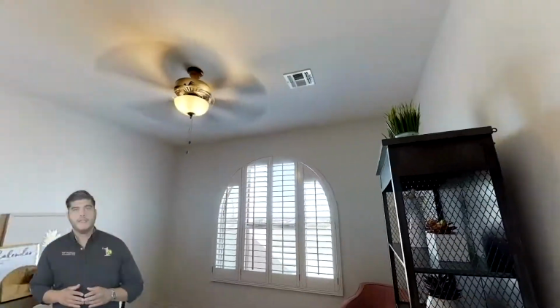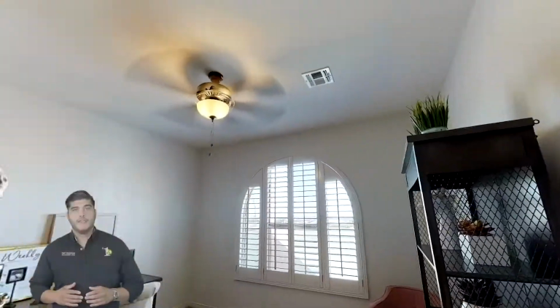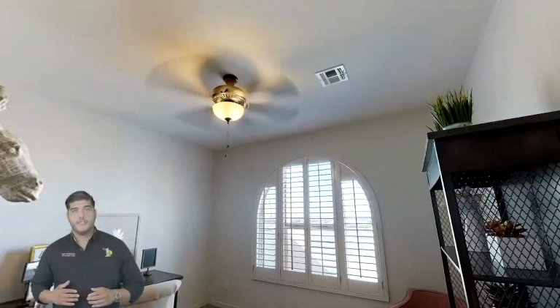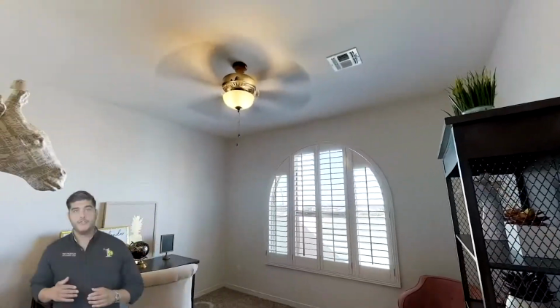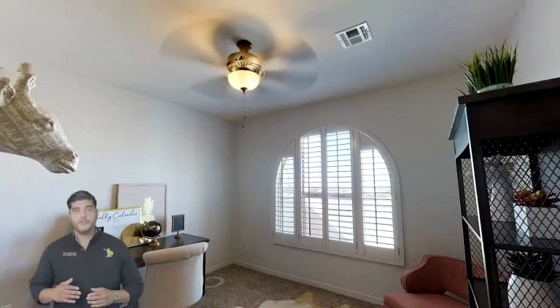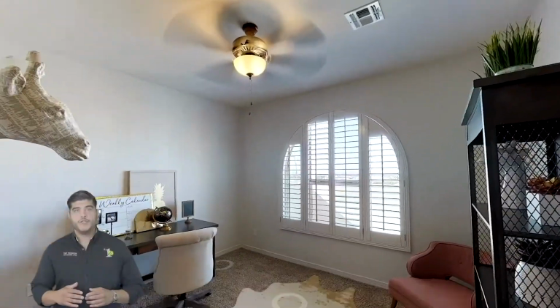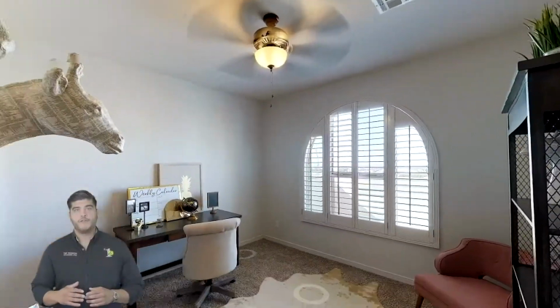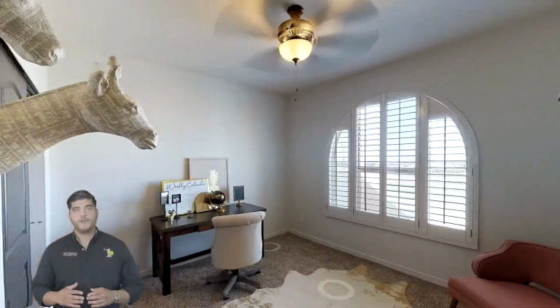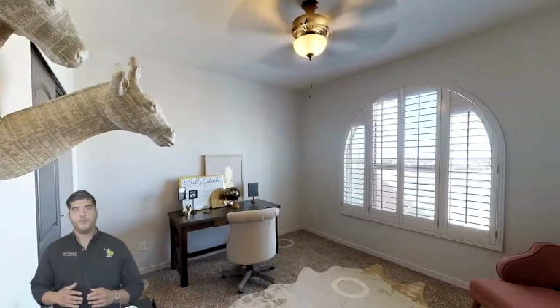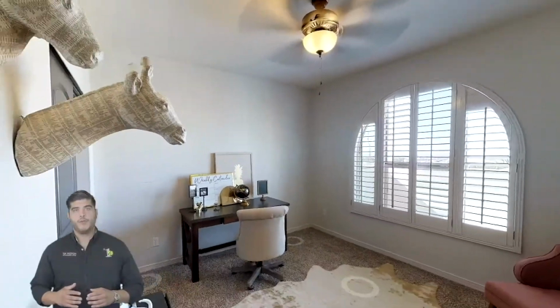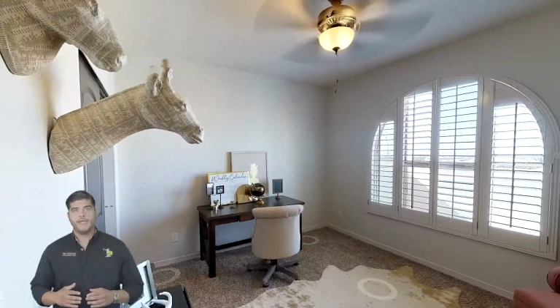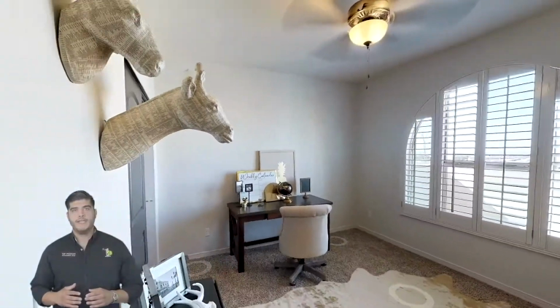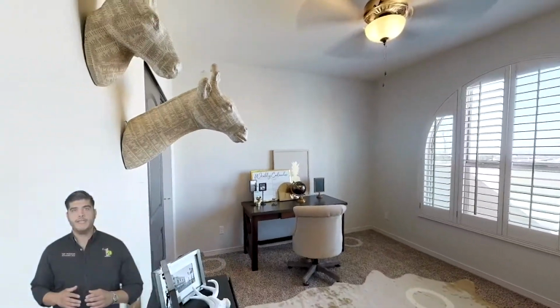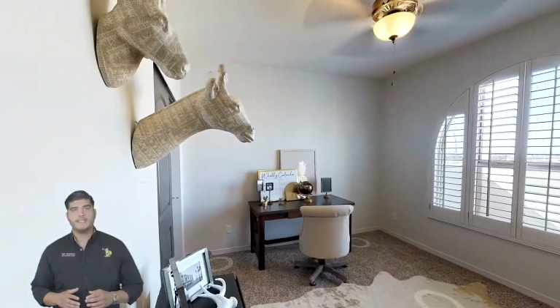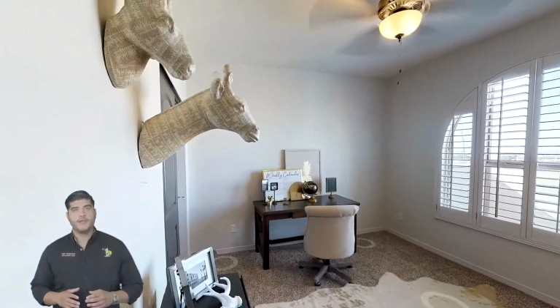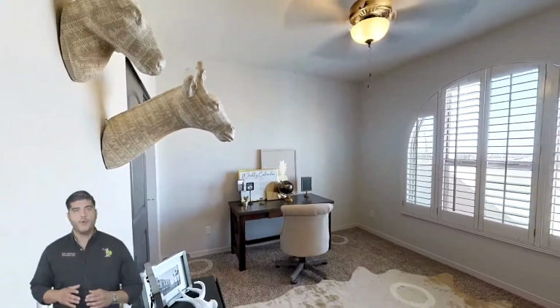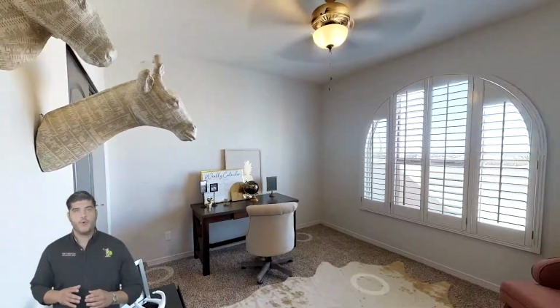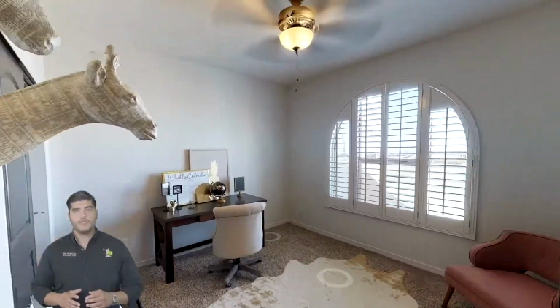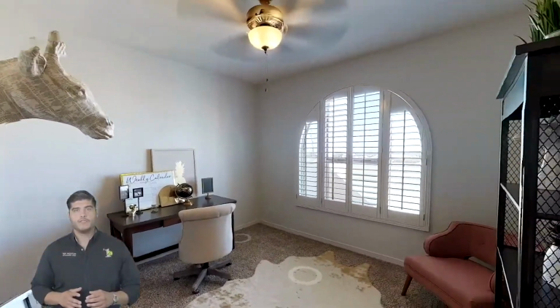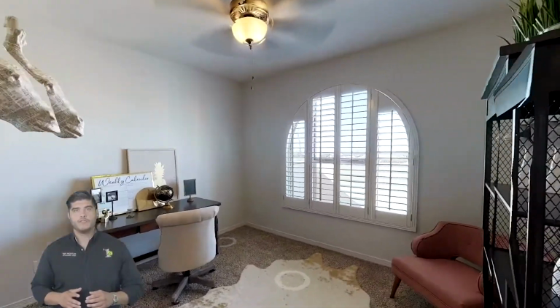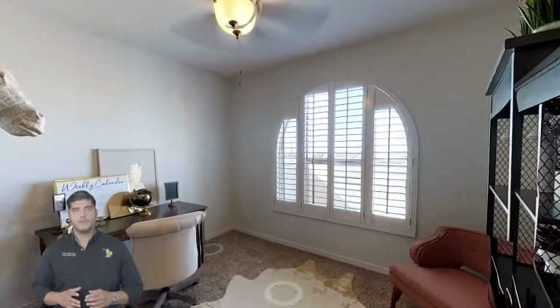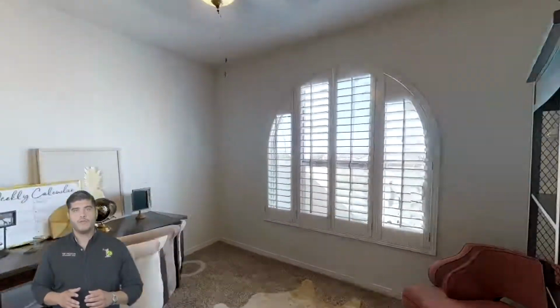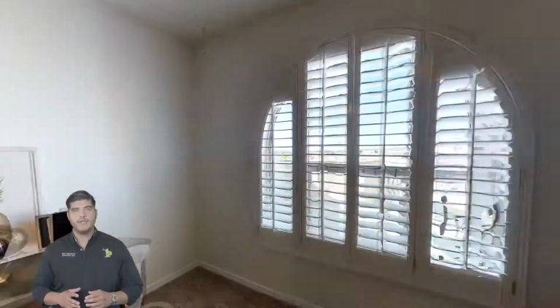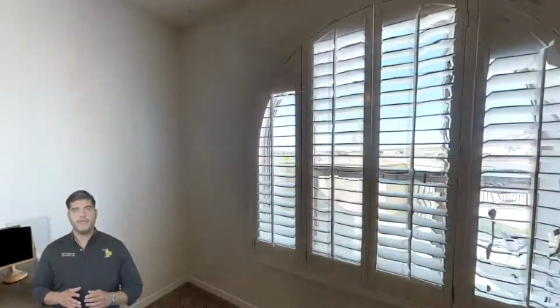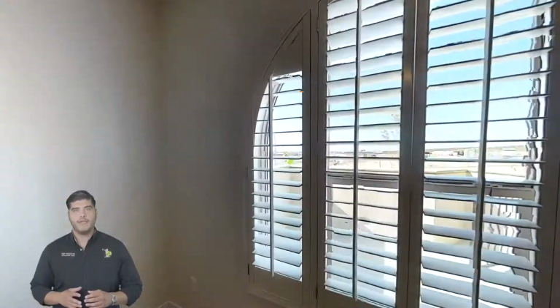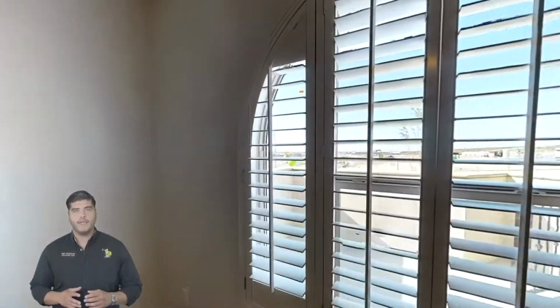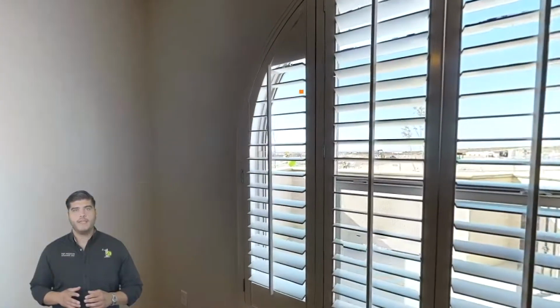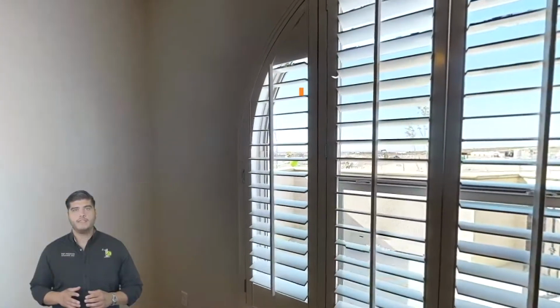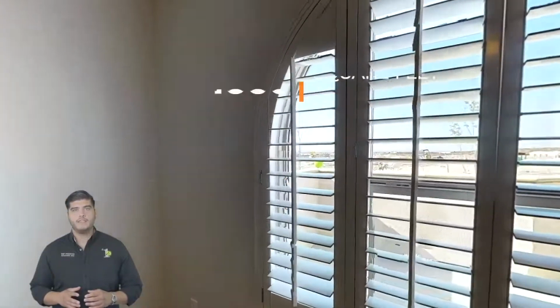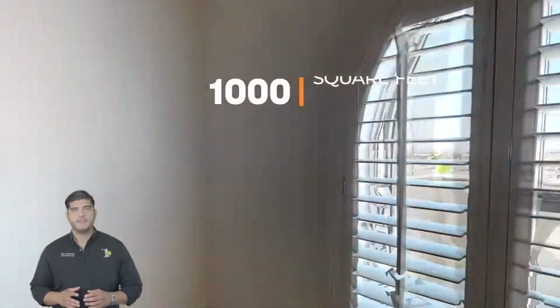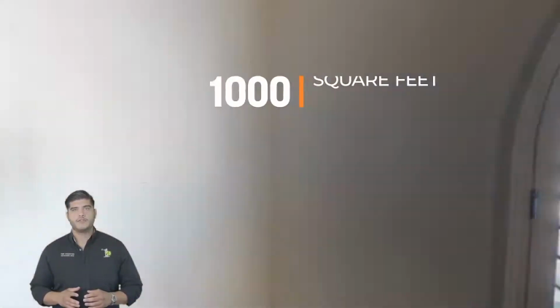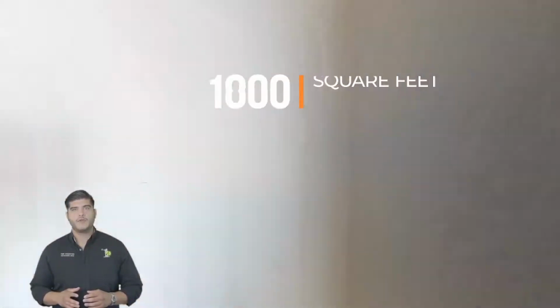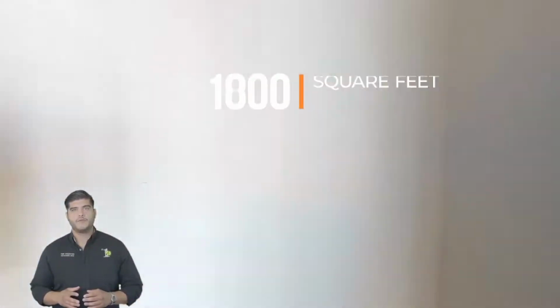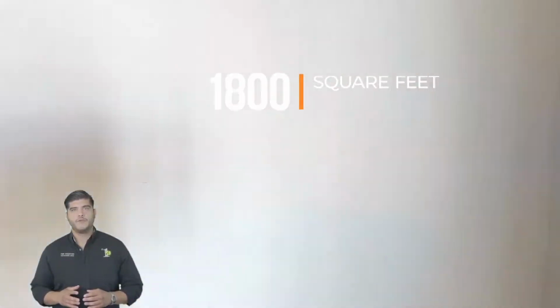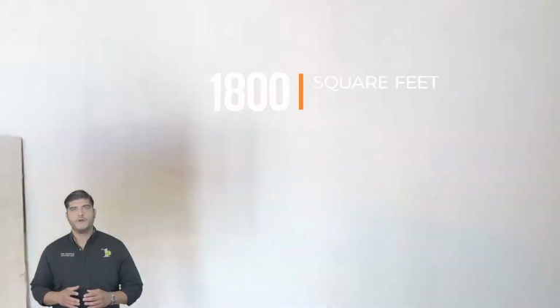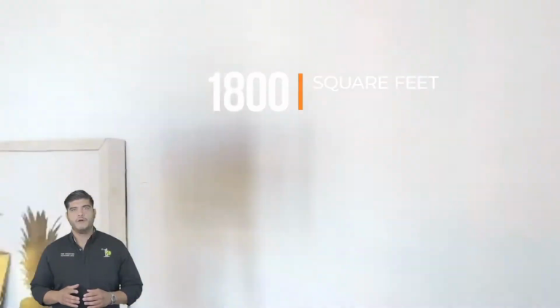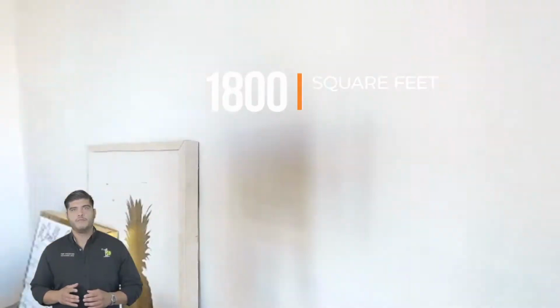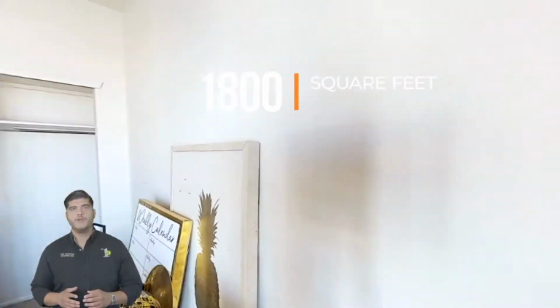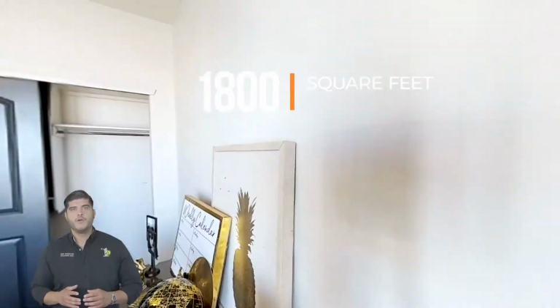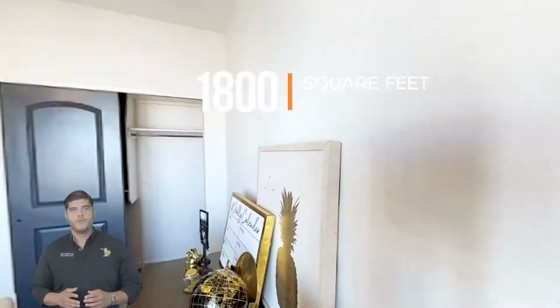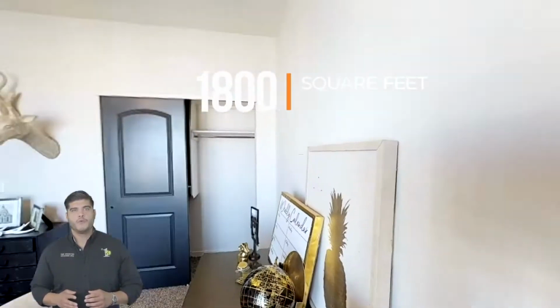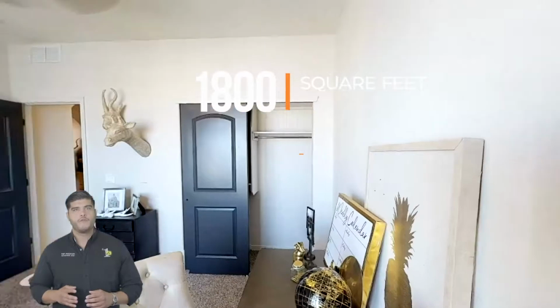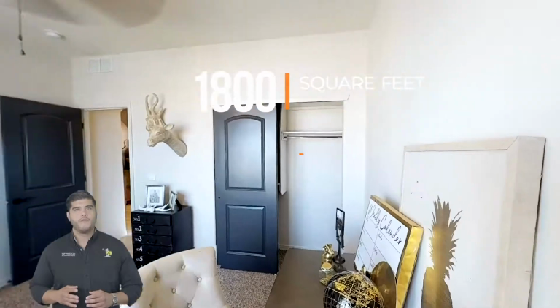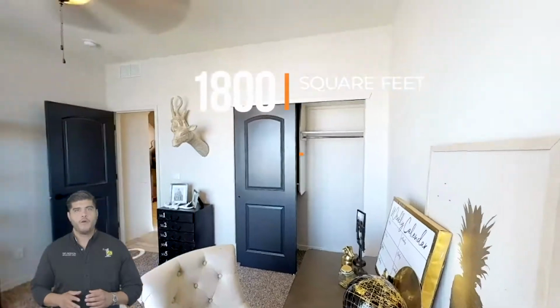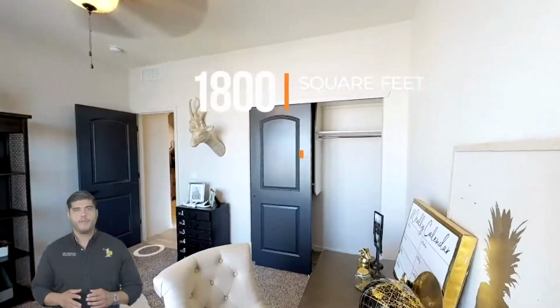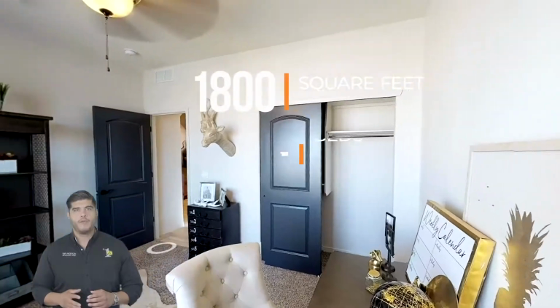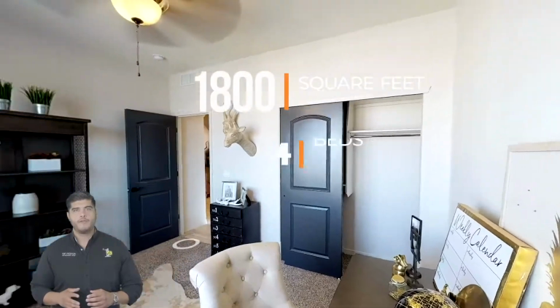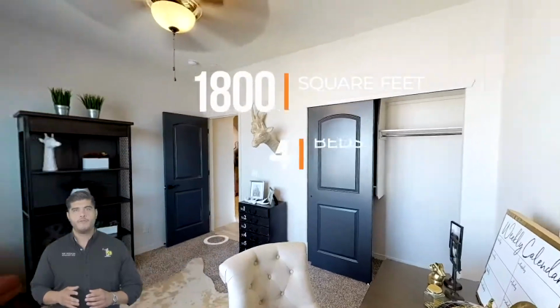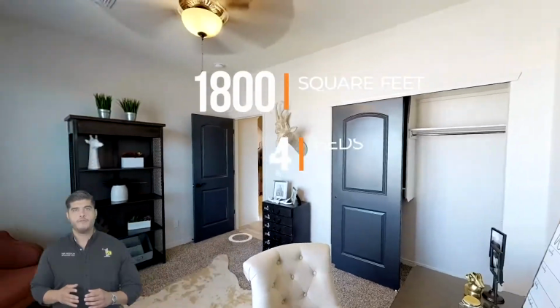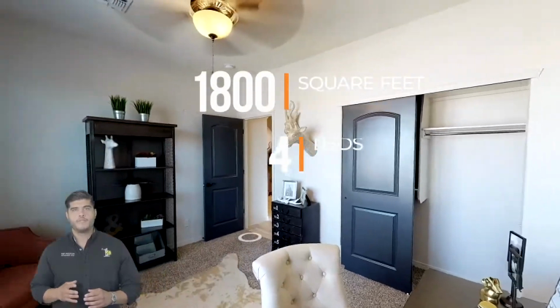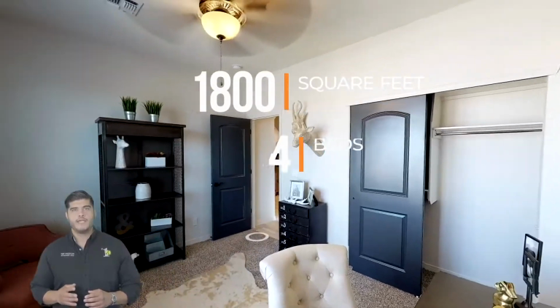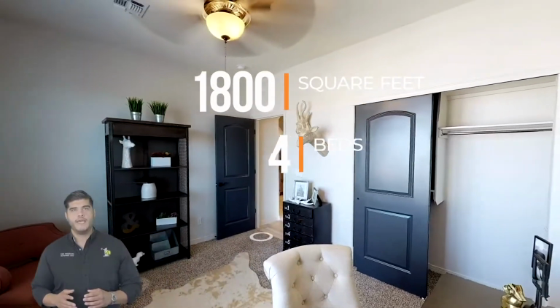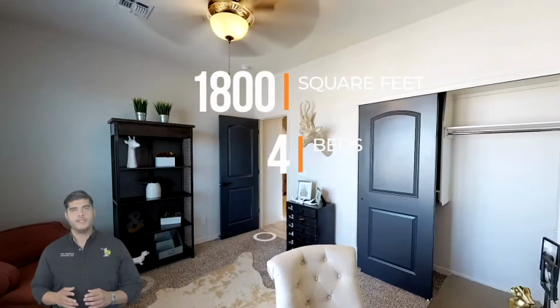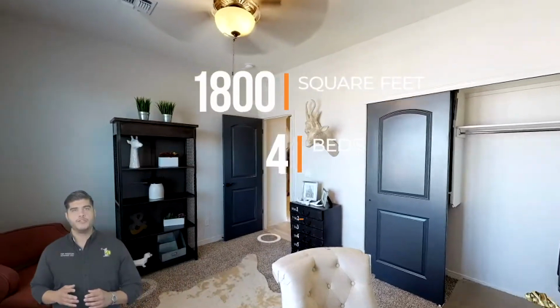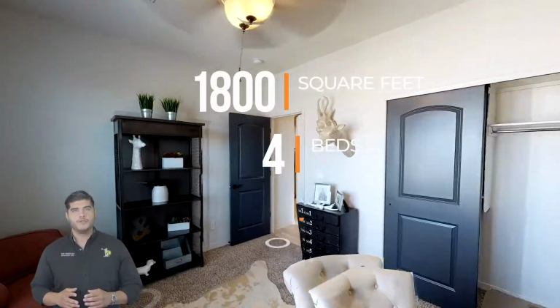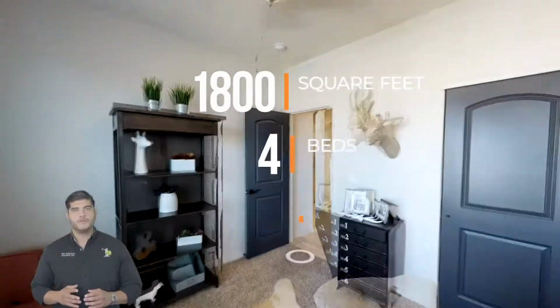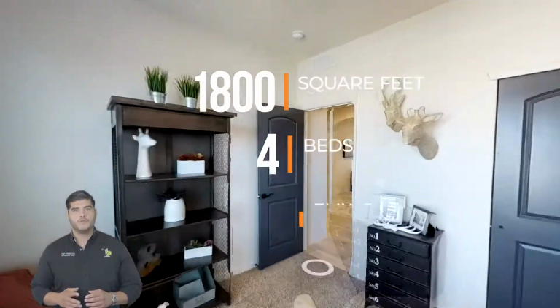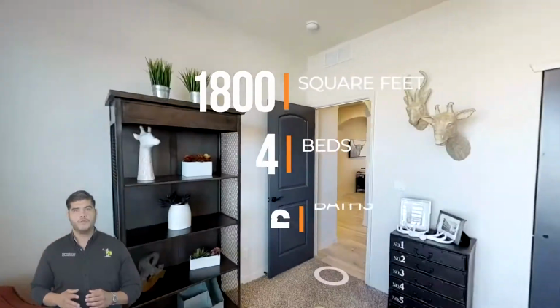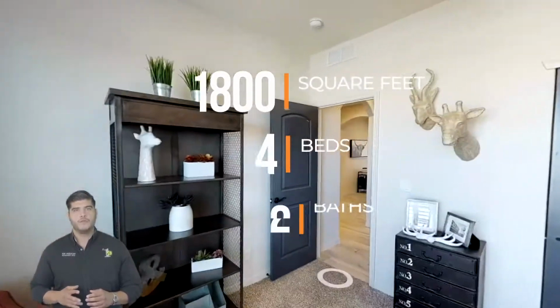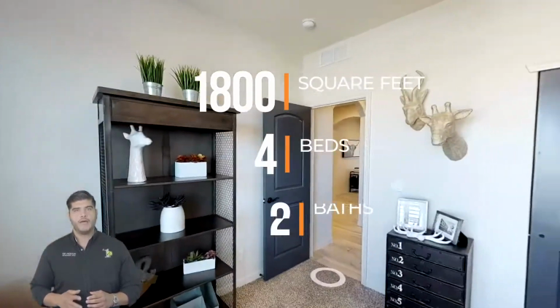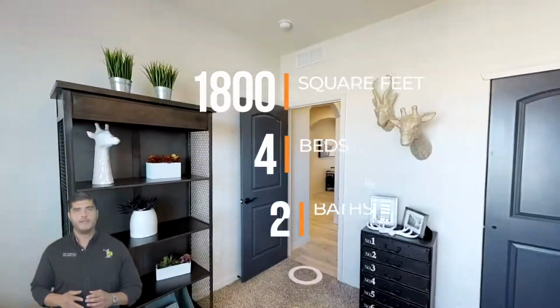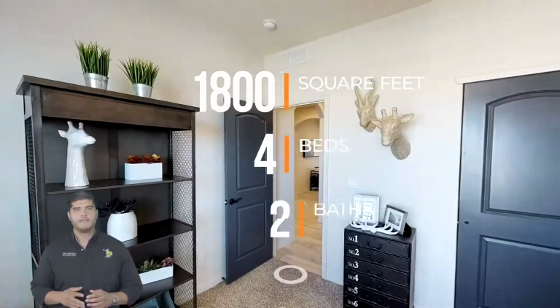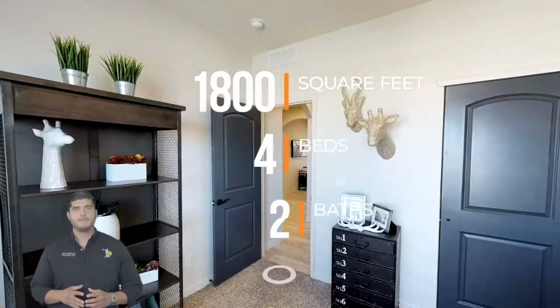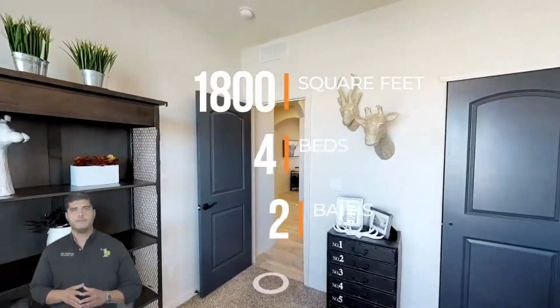This unique floor plan is a one-story, 1,800 square foot home with four bedrooms and two full baths.